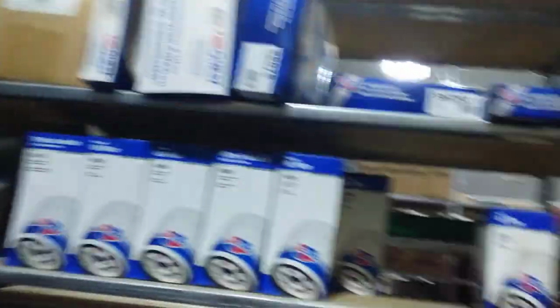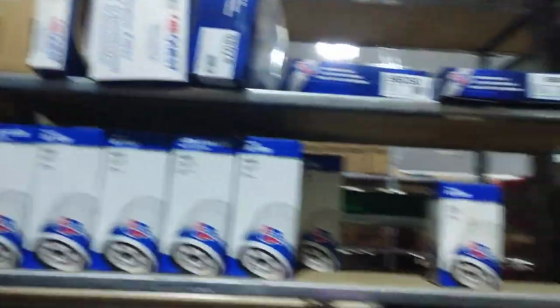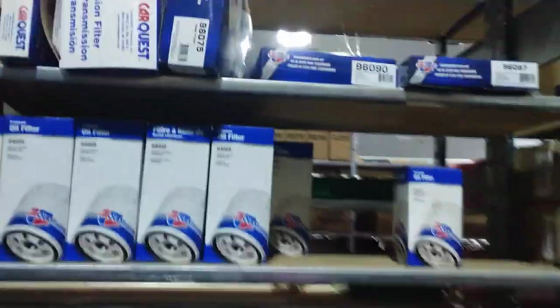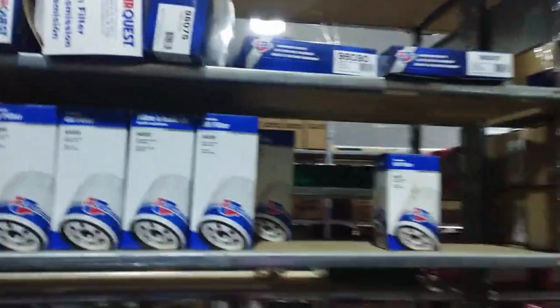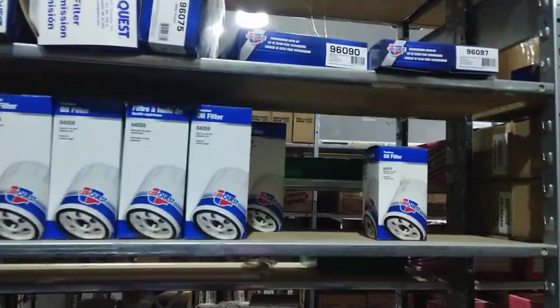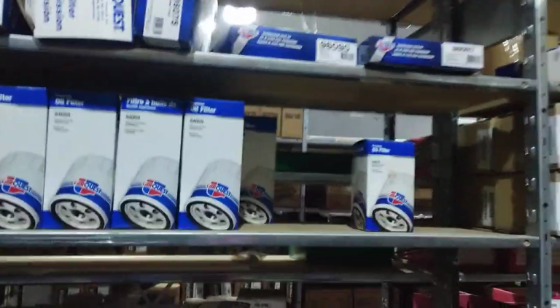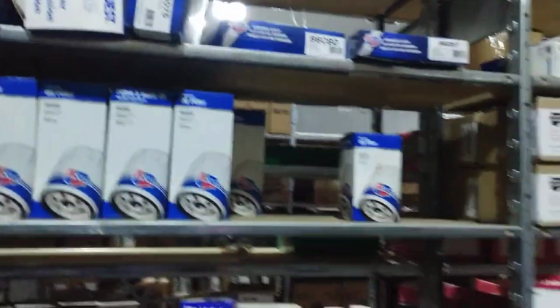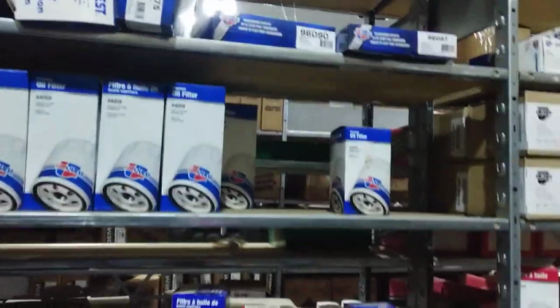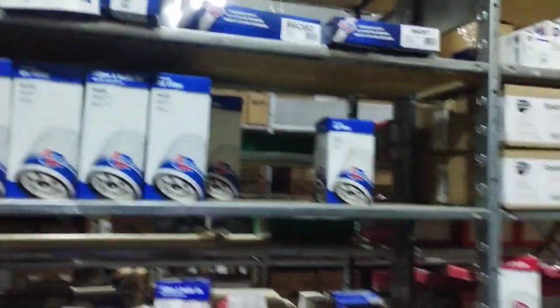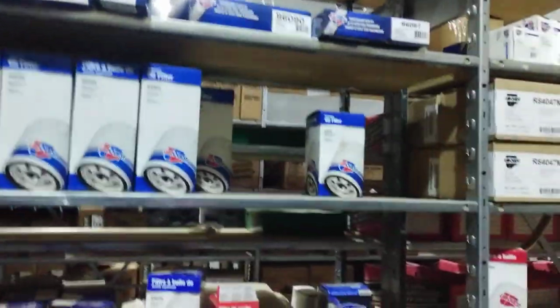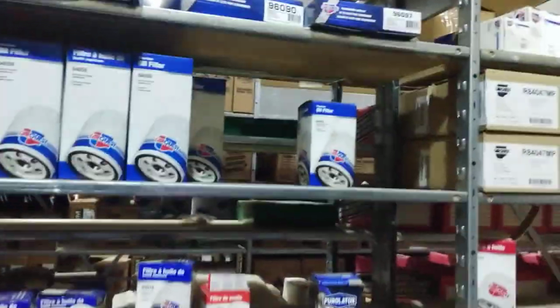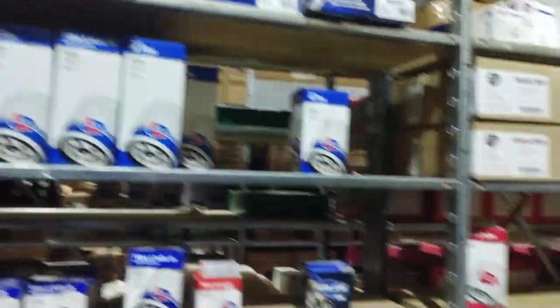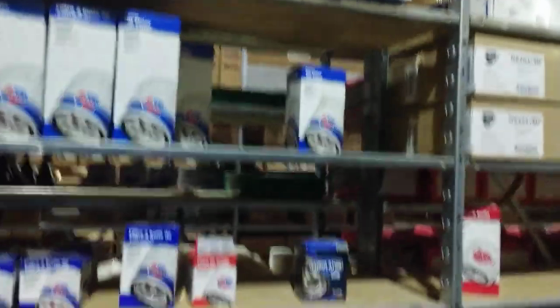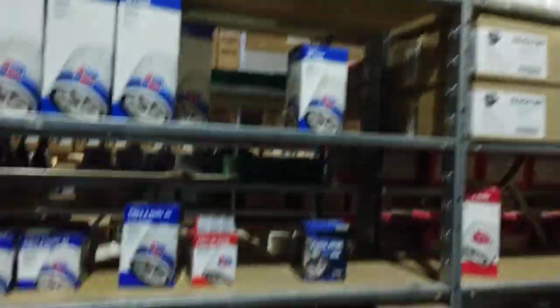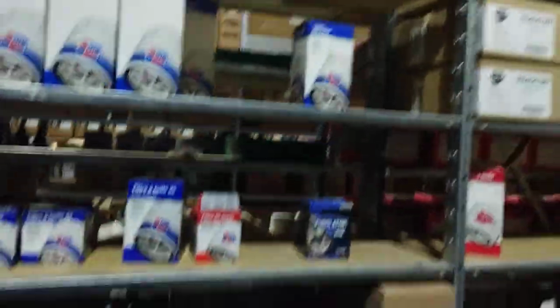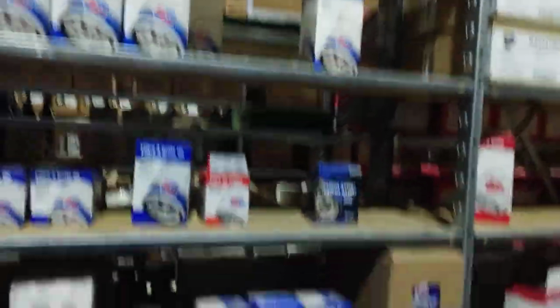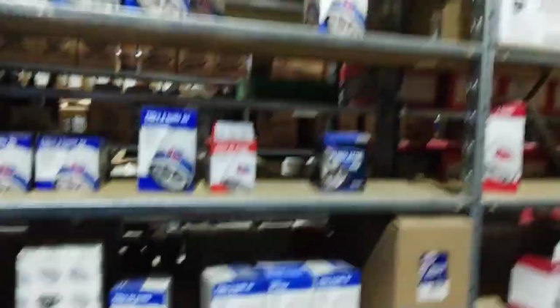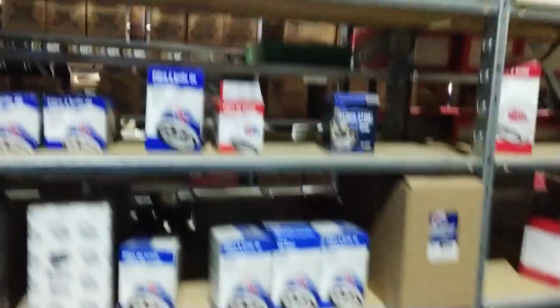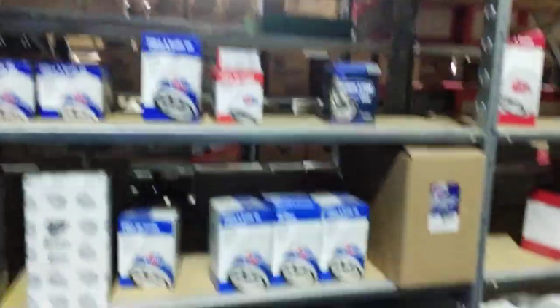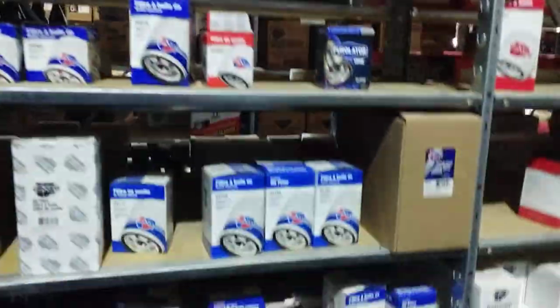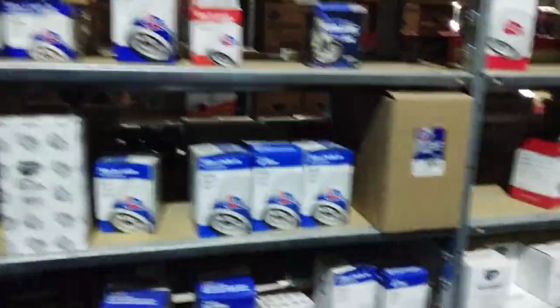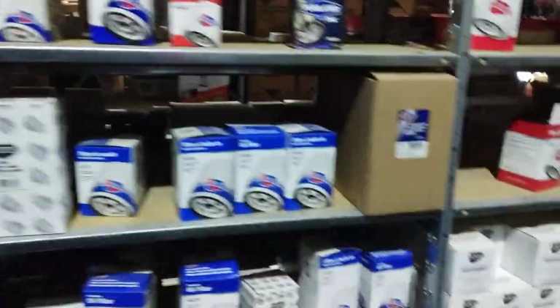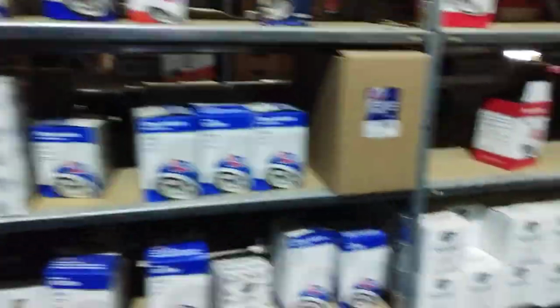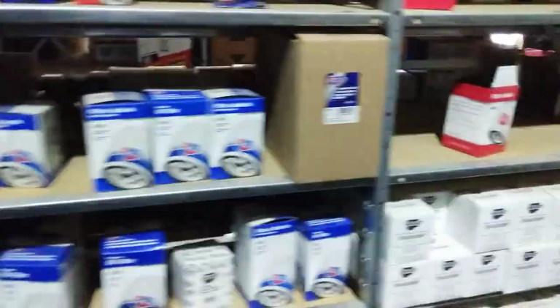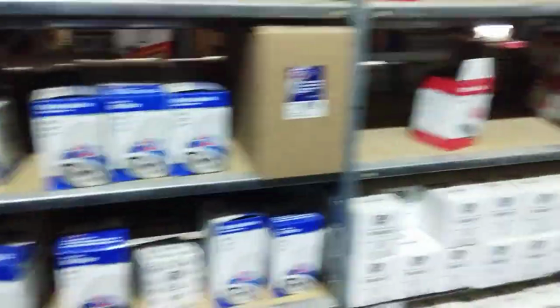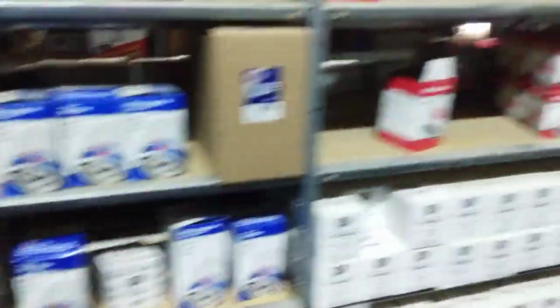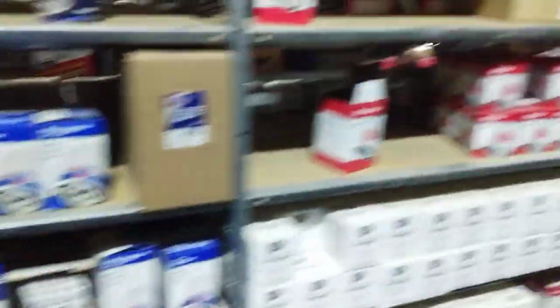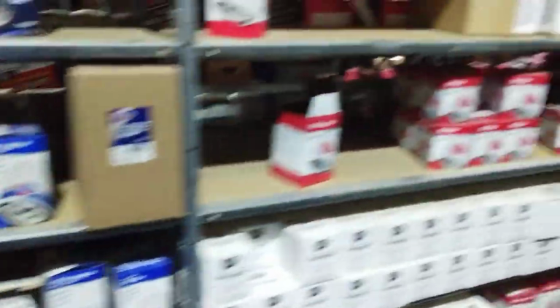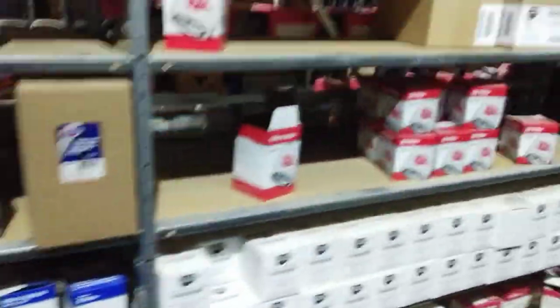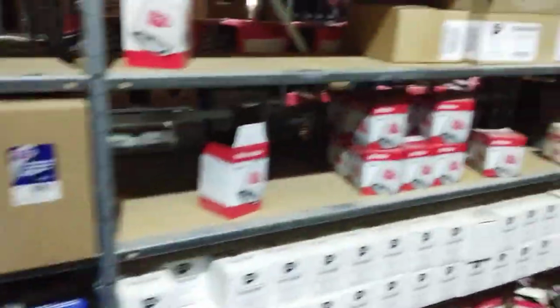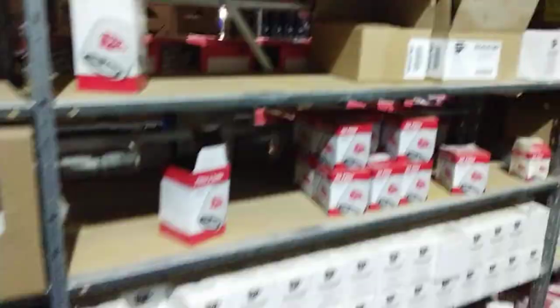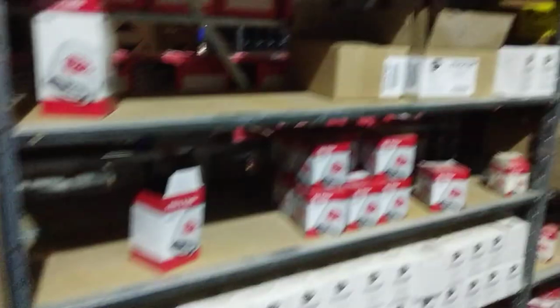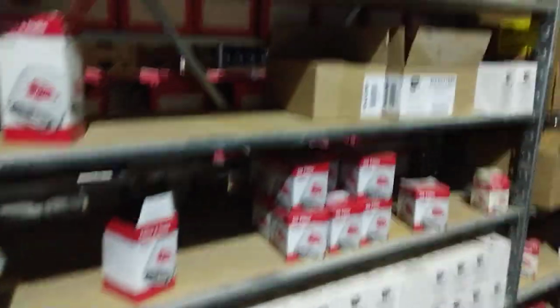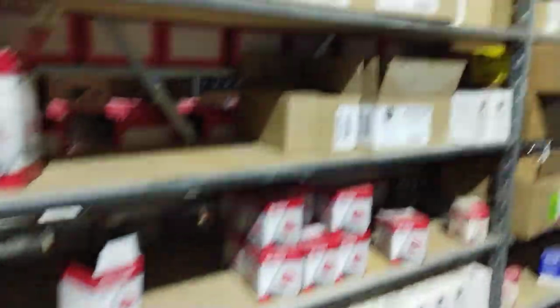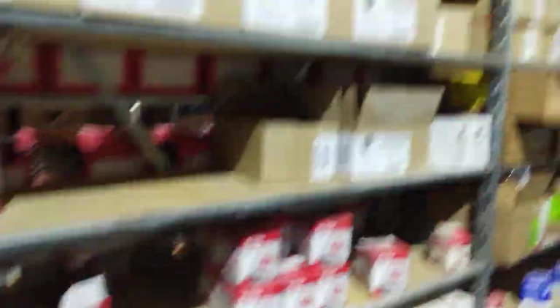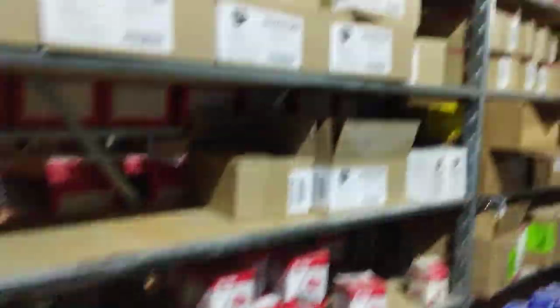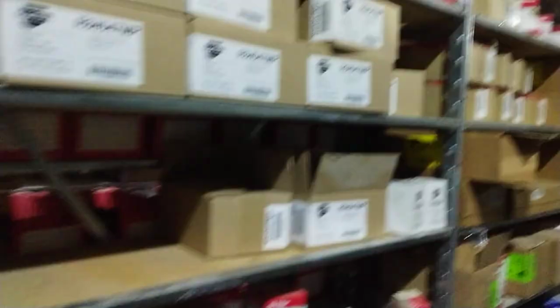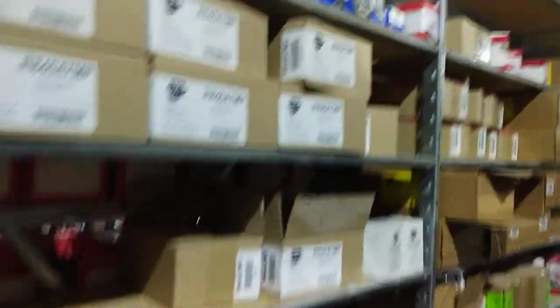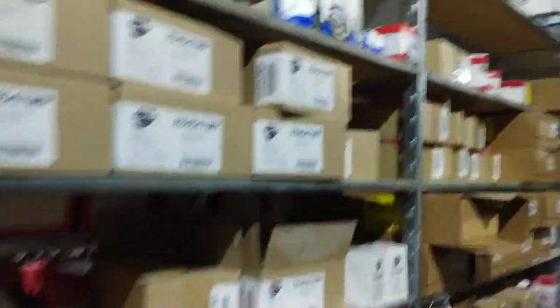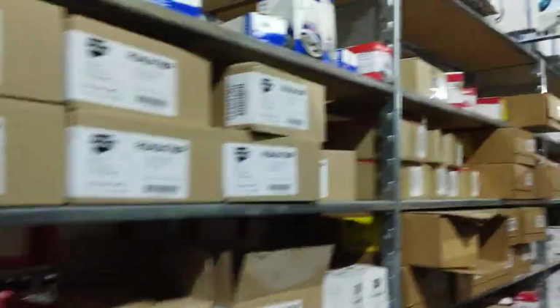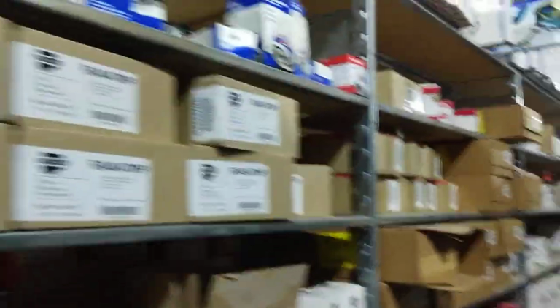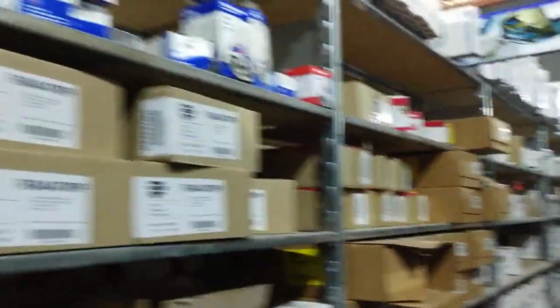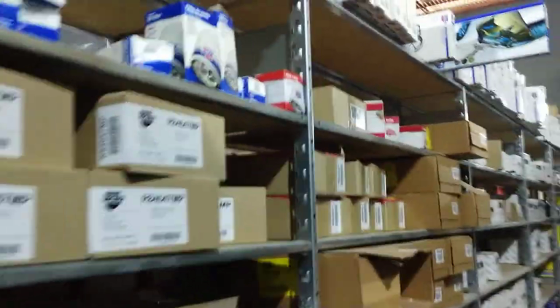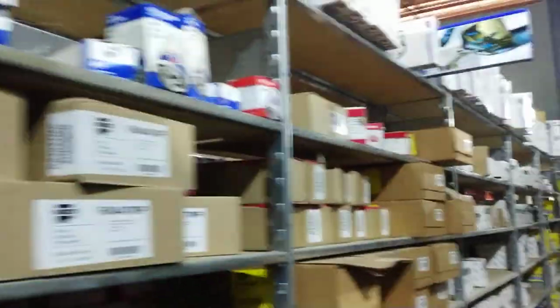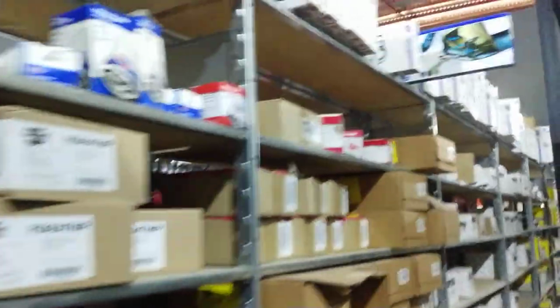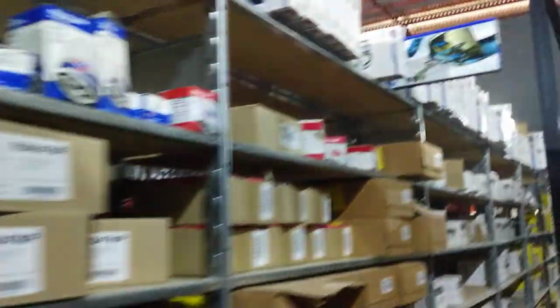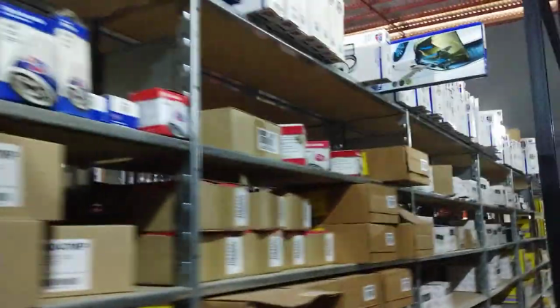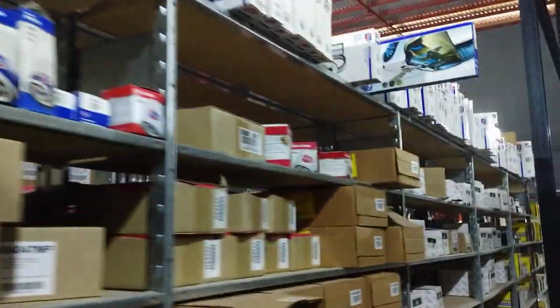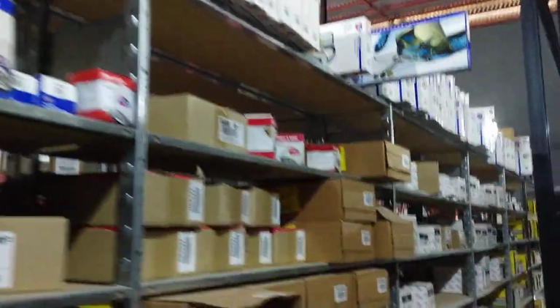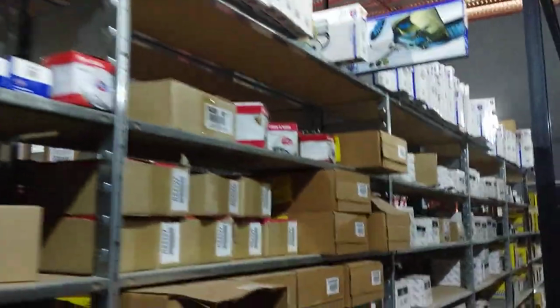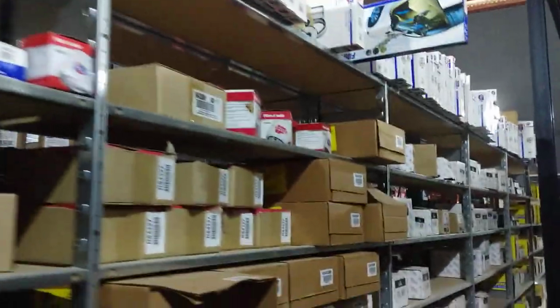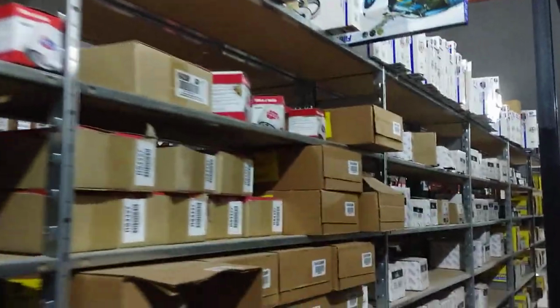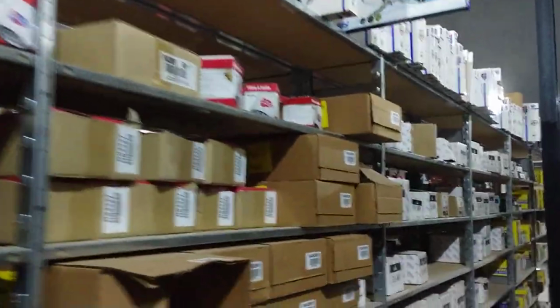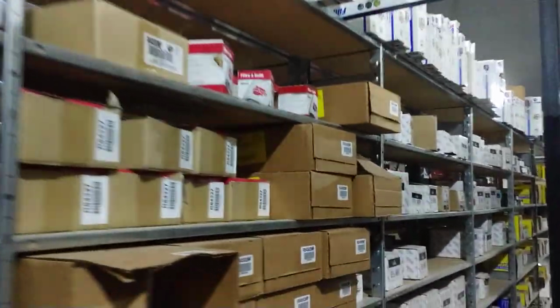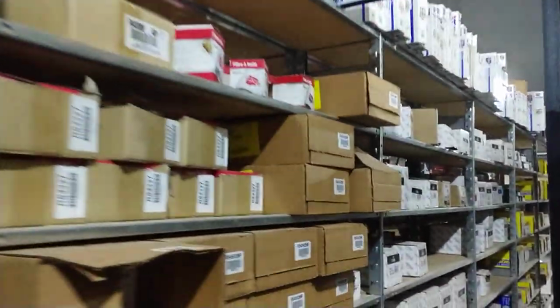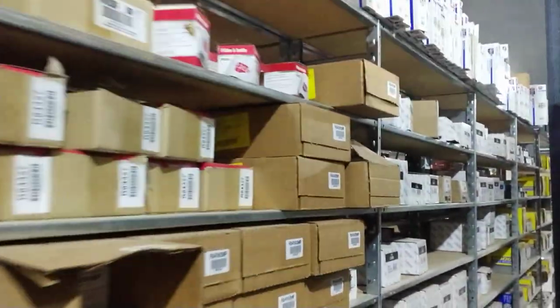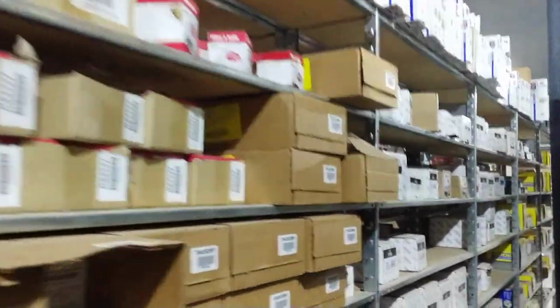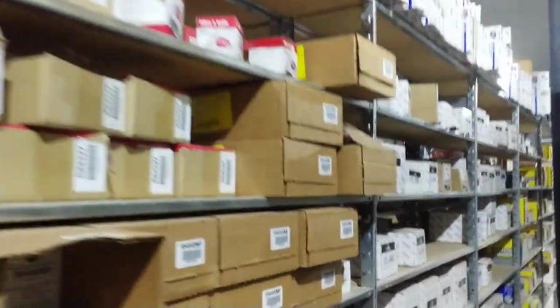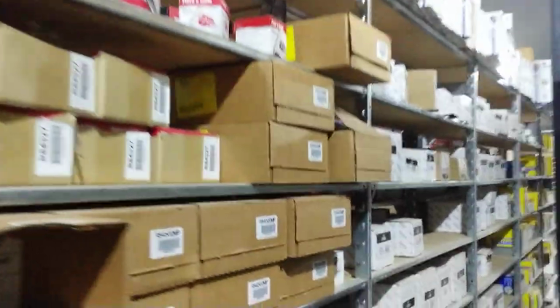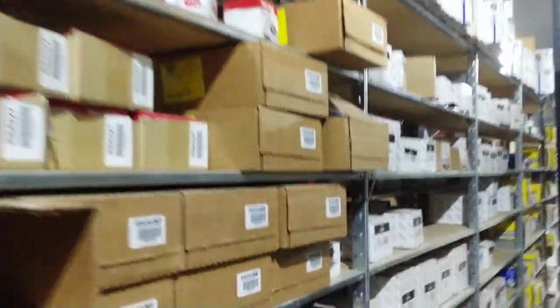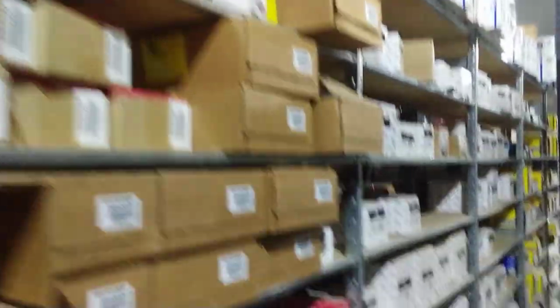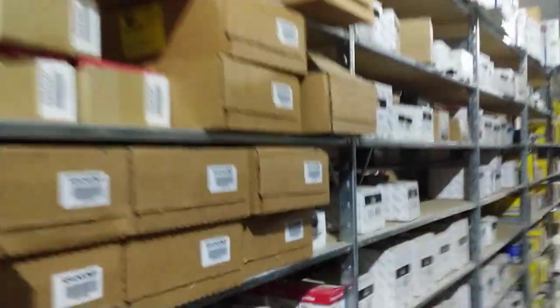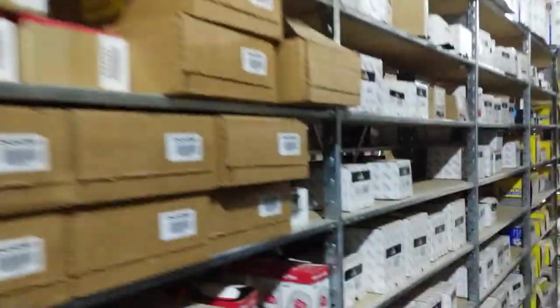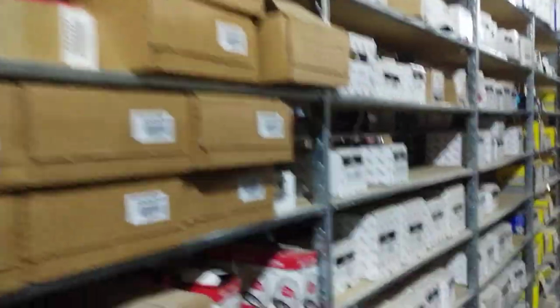Oil filters for all sorts of vehicles — we carry them. If they're not in stock, we can get them in 6 to 10 days.